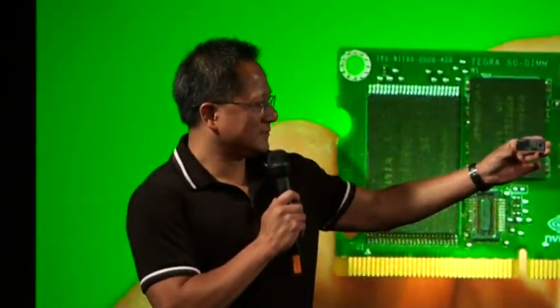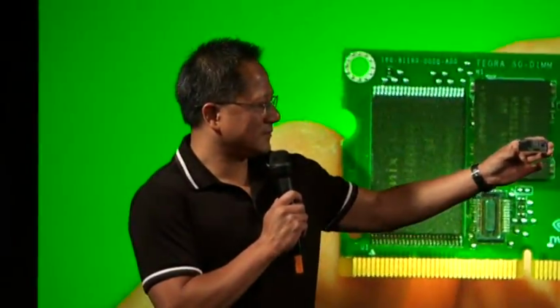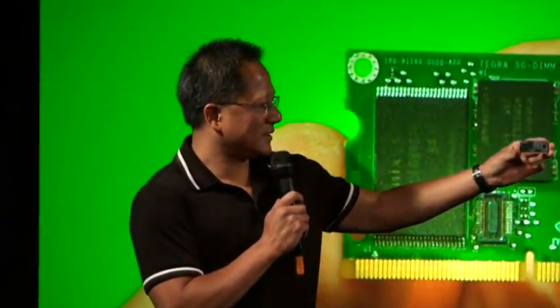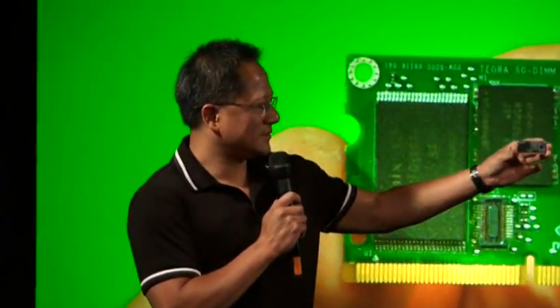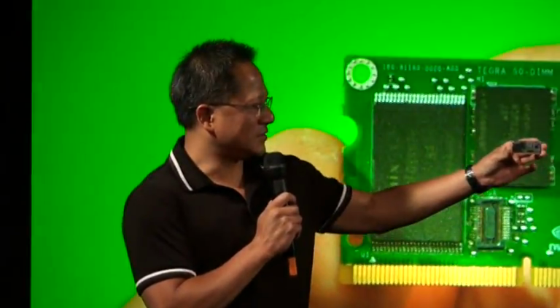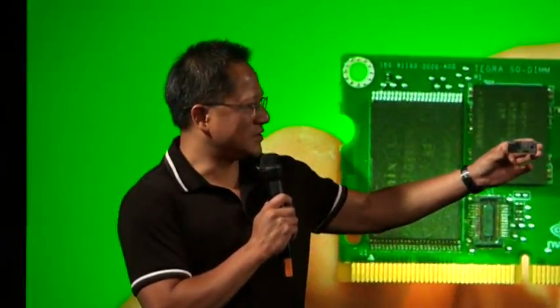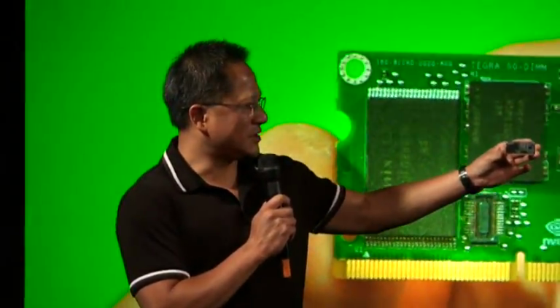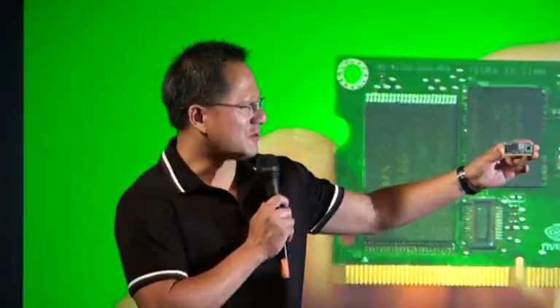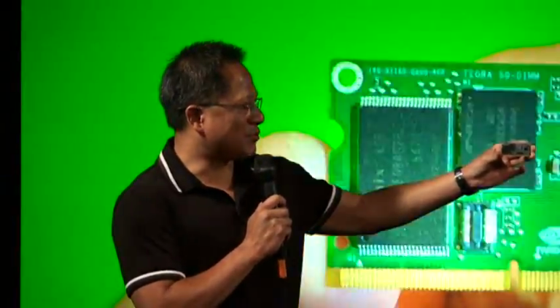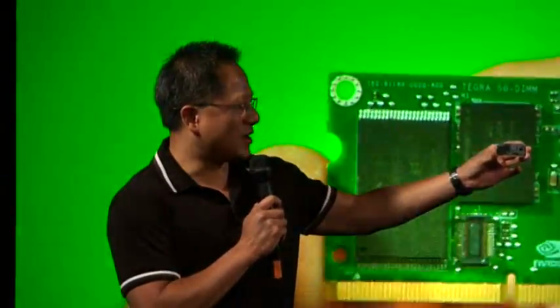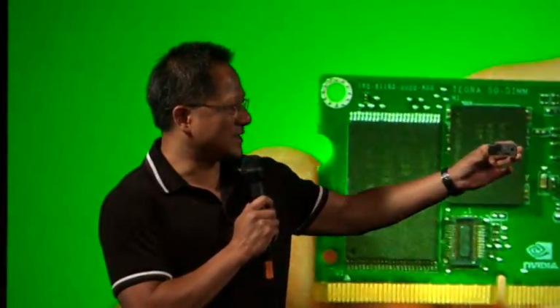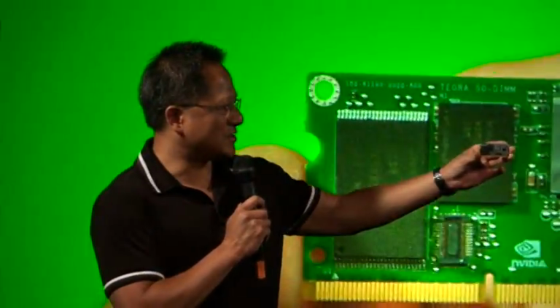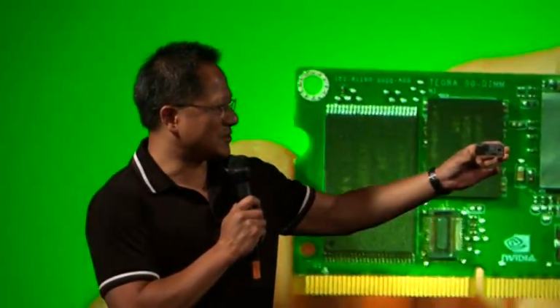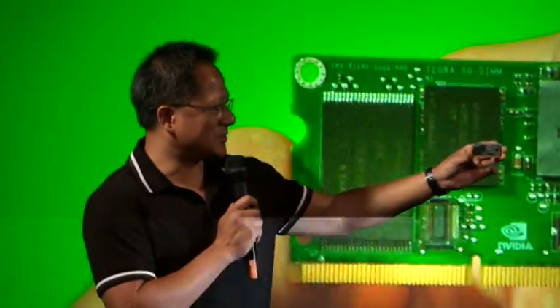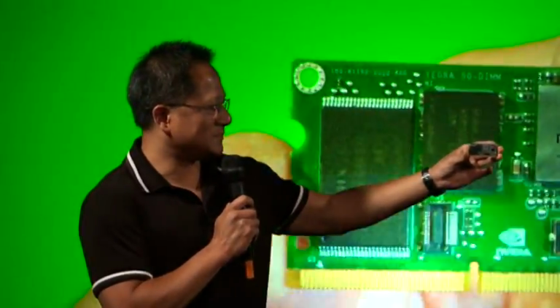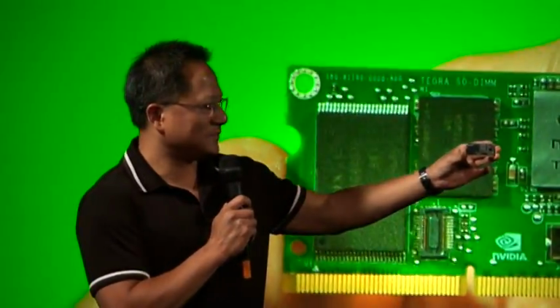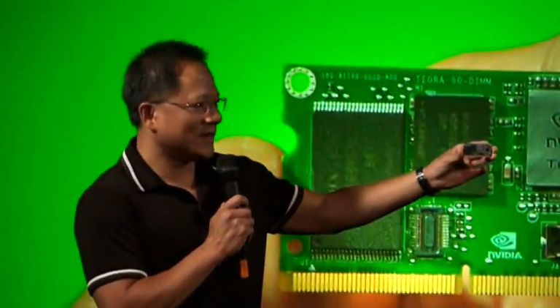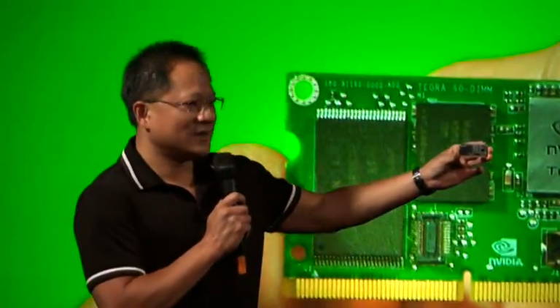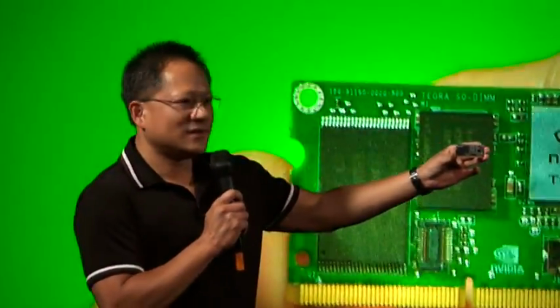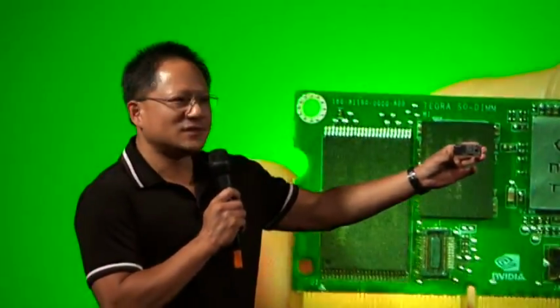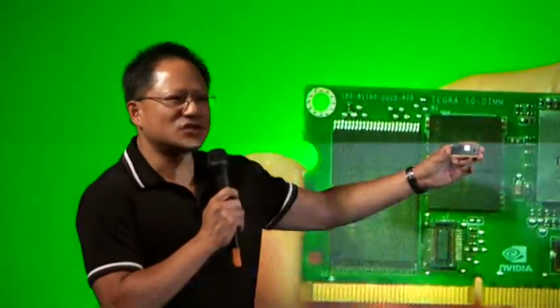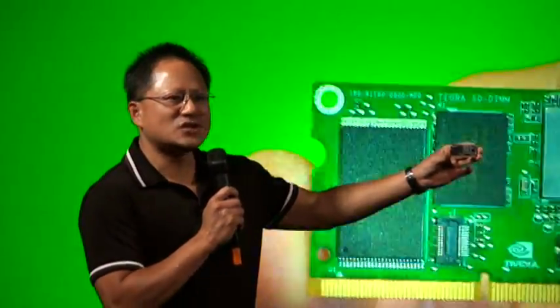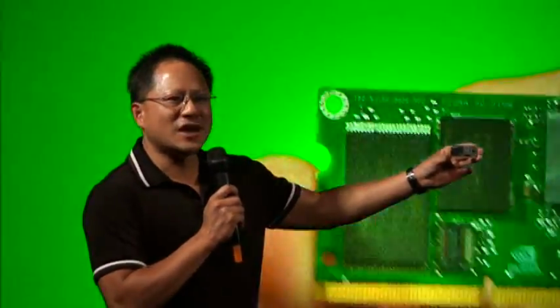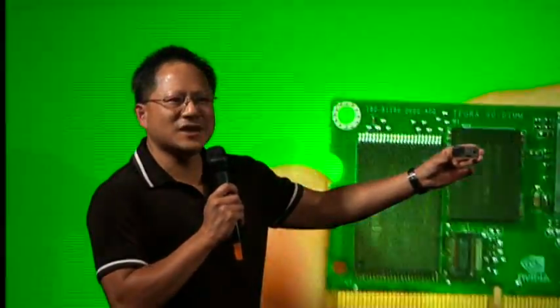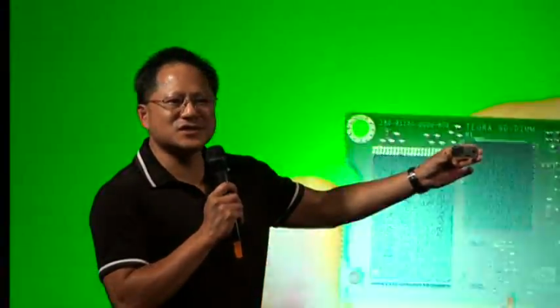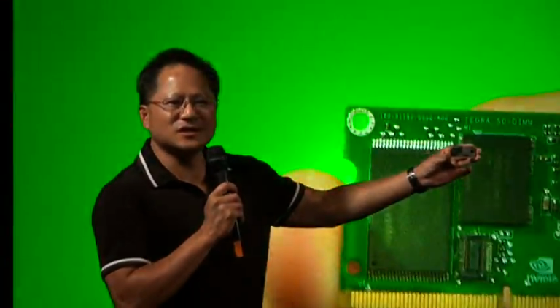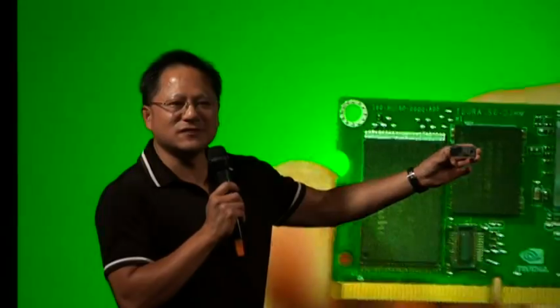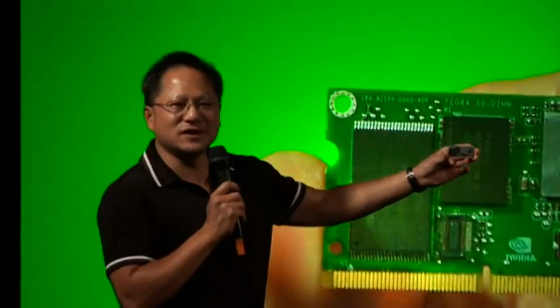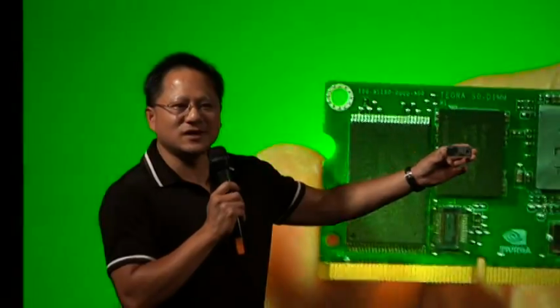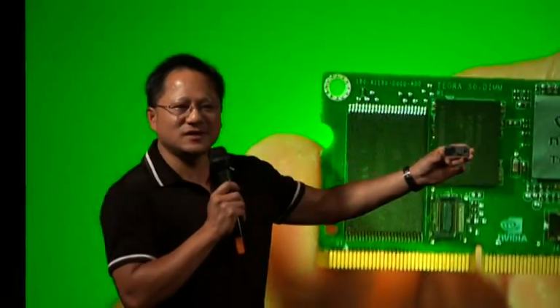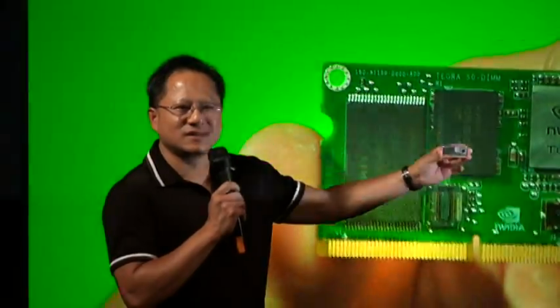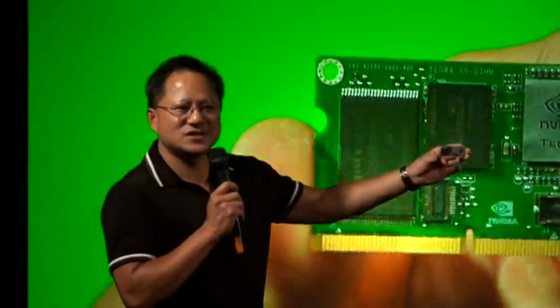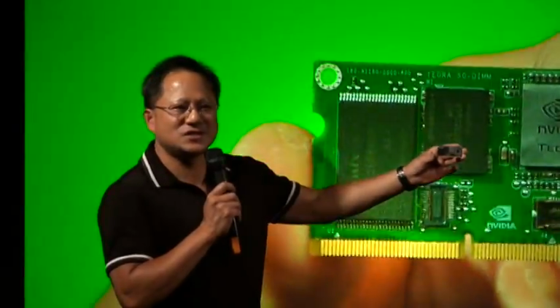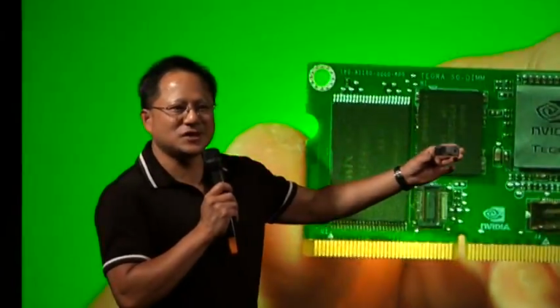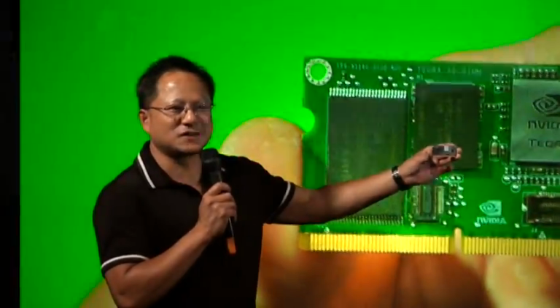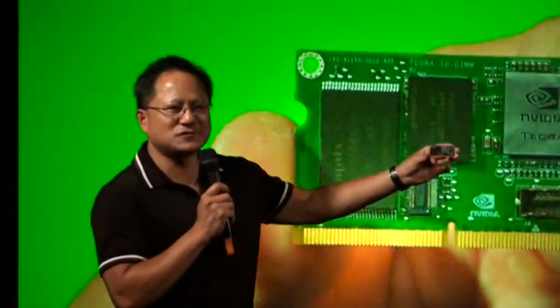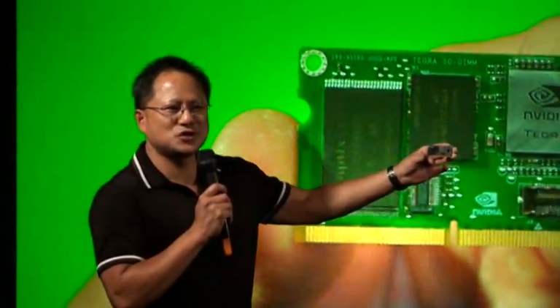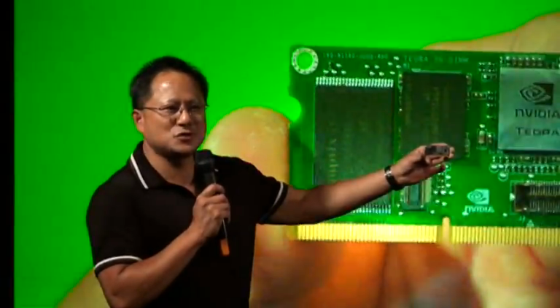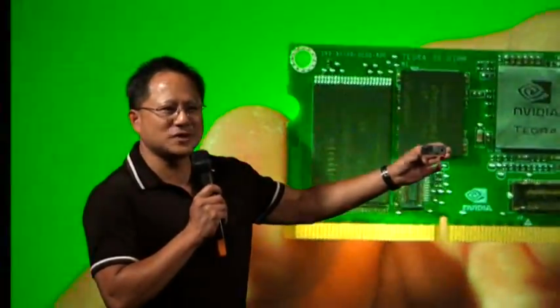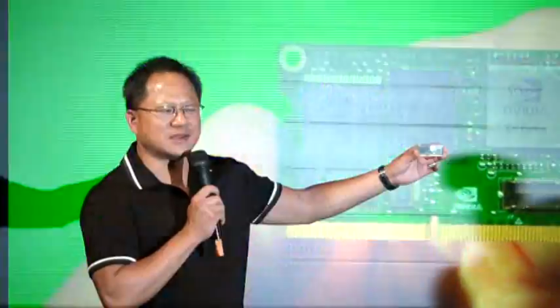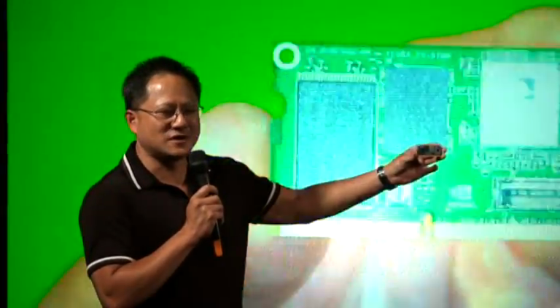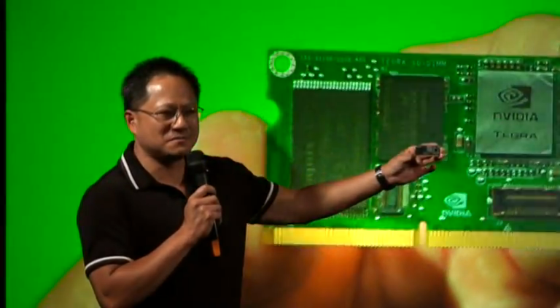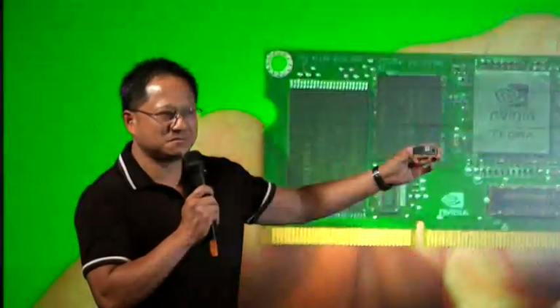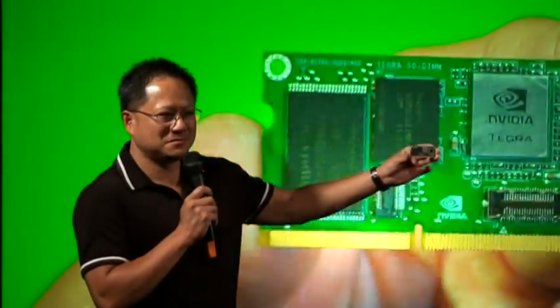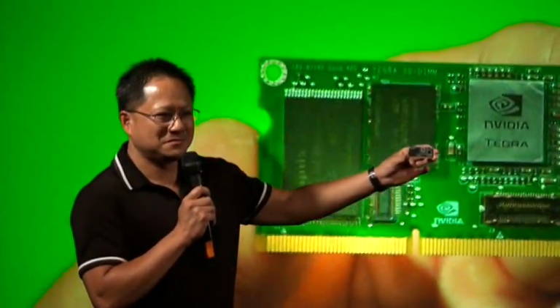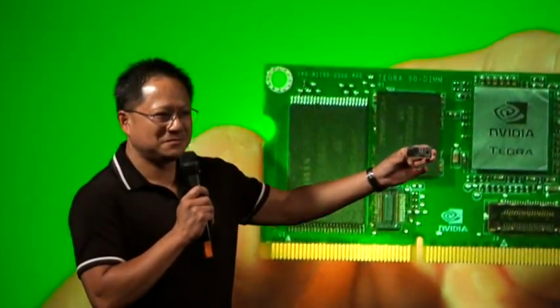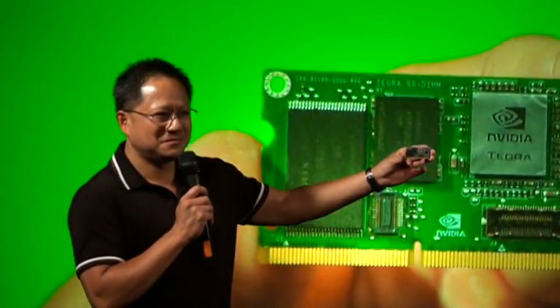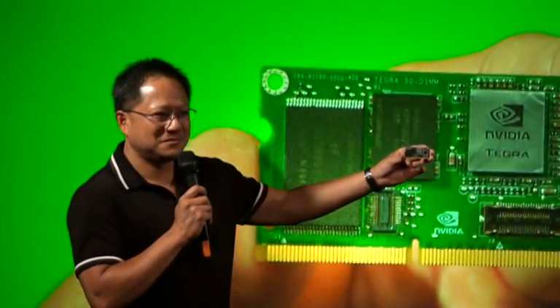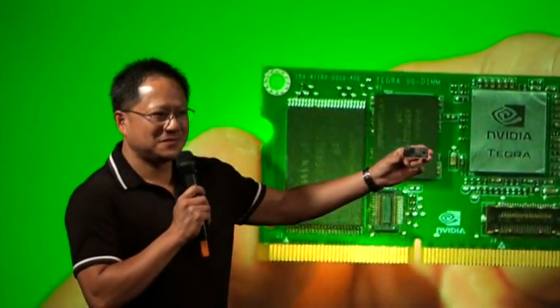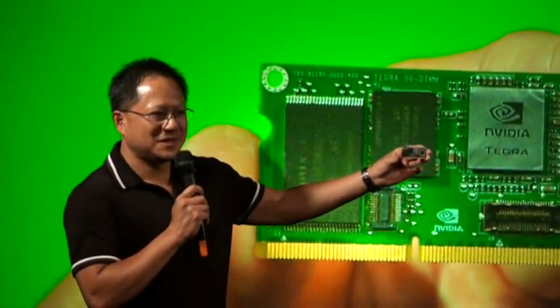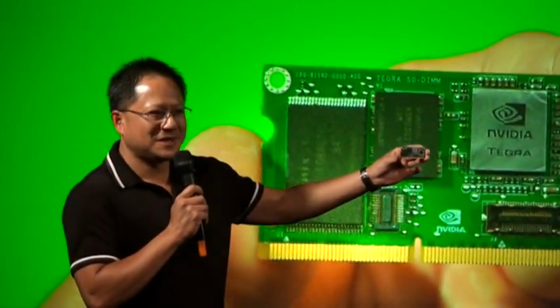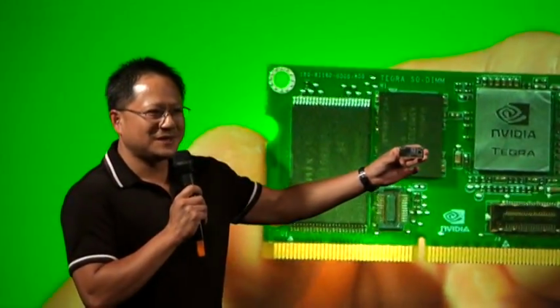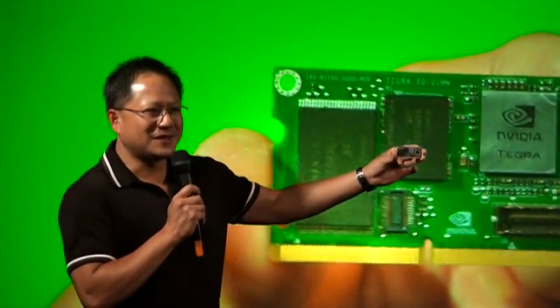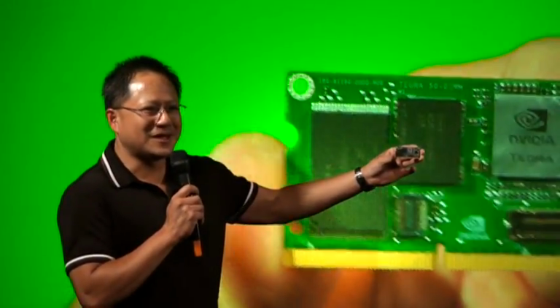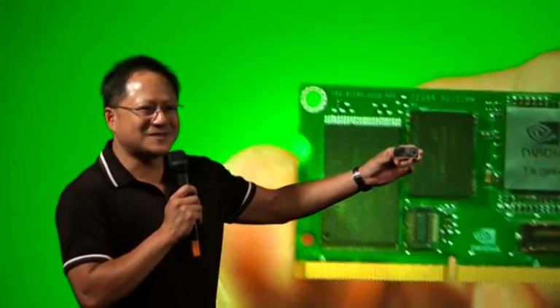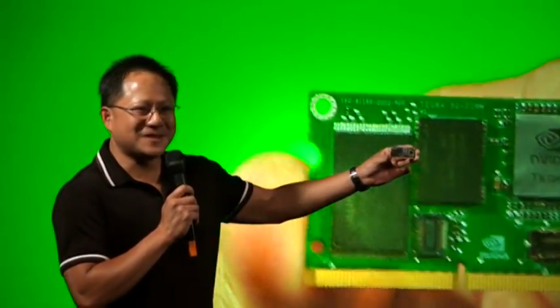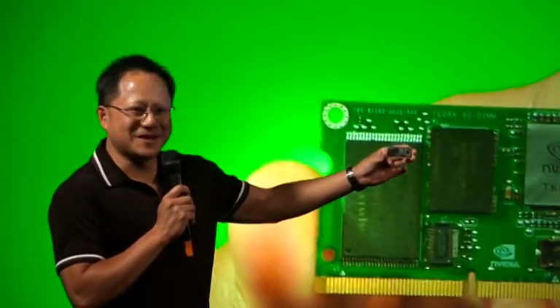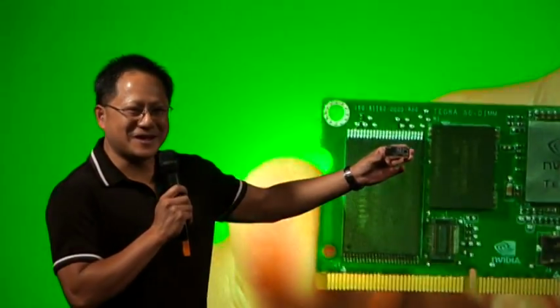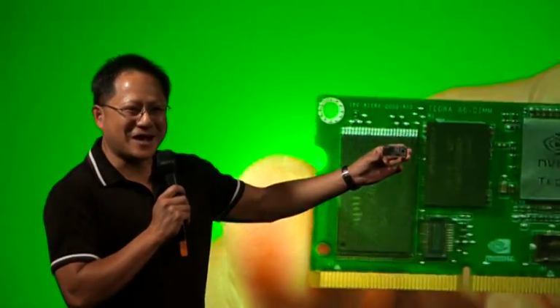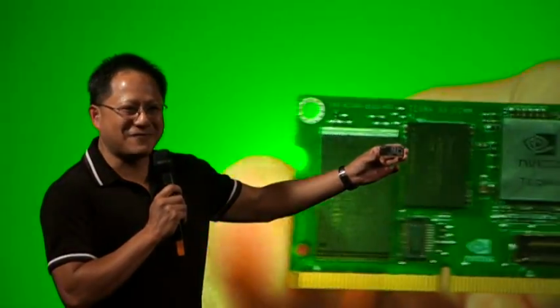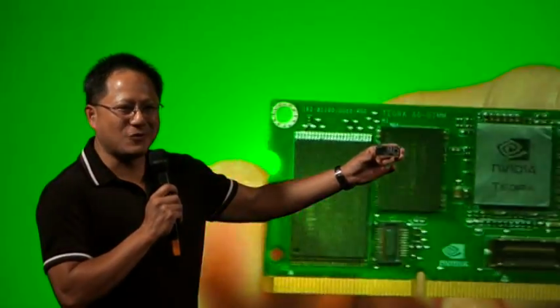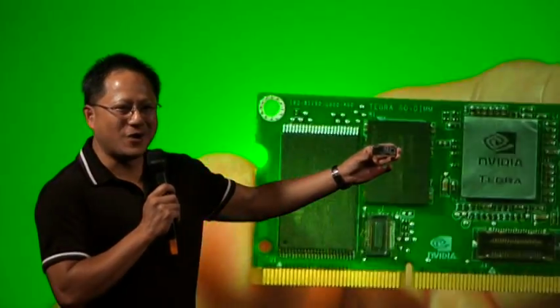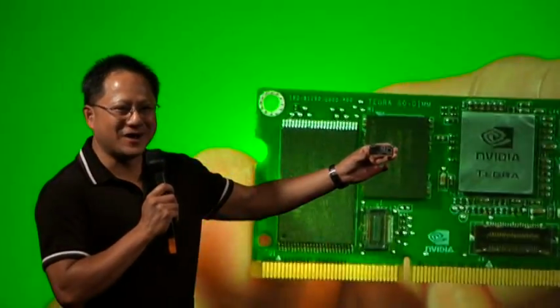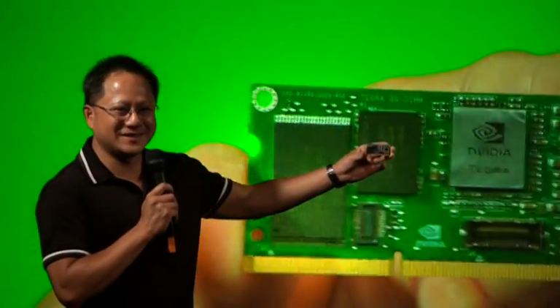The Tegra processor. The size of a stick of chewing gum. Less than half a watt.